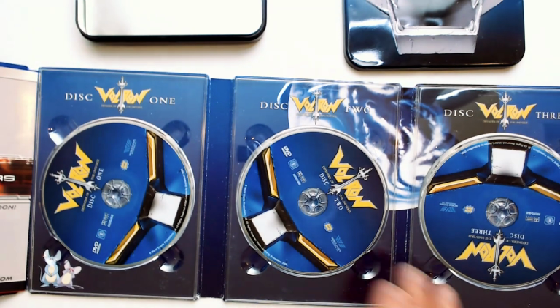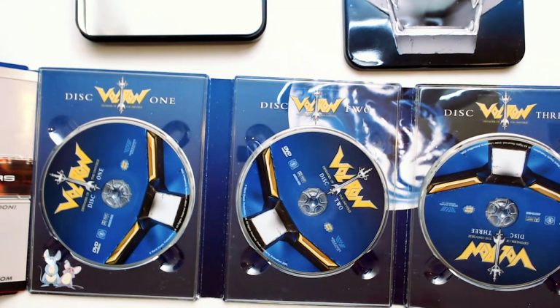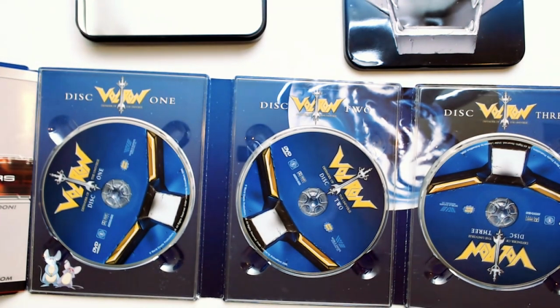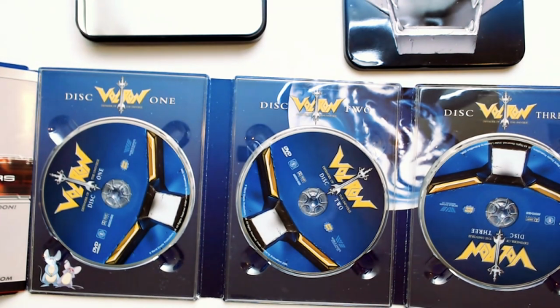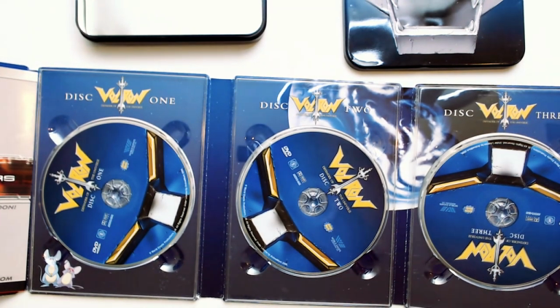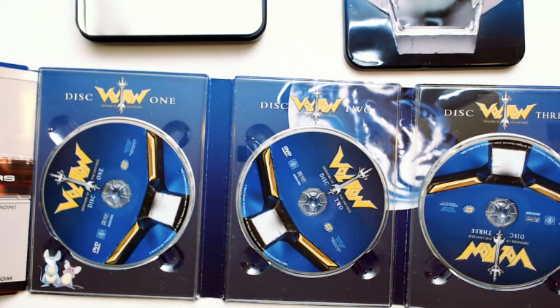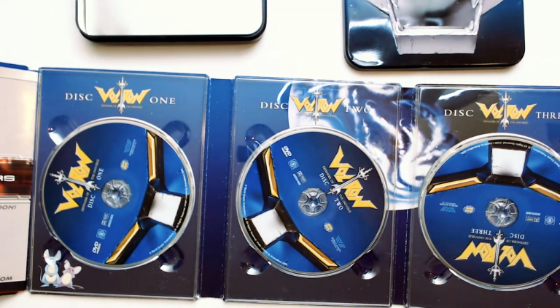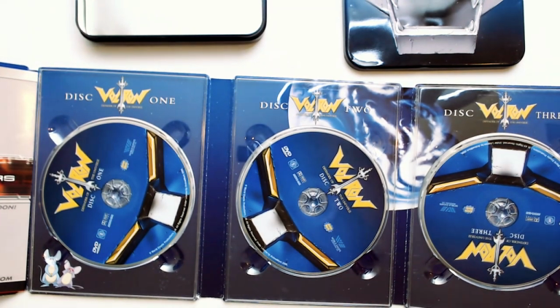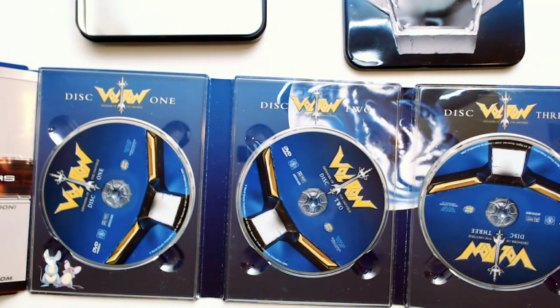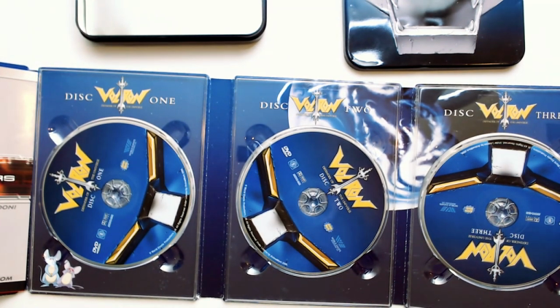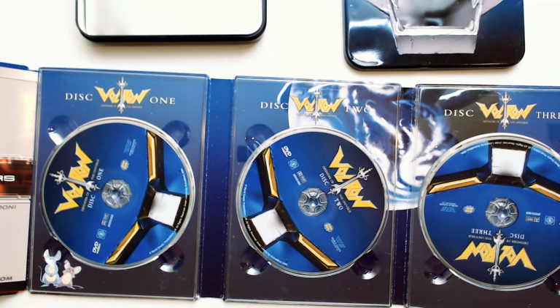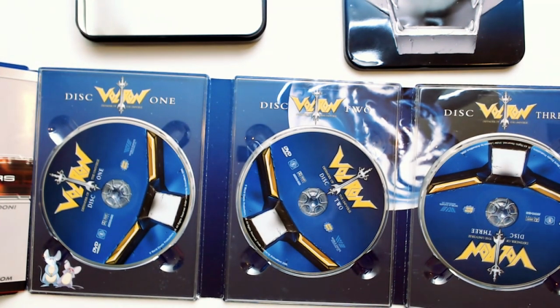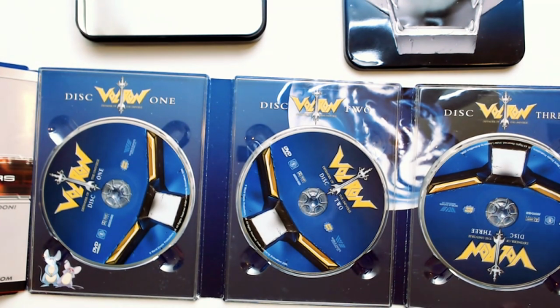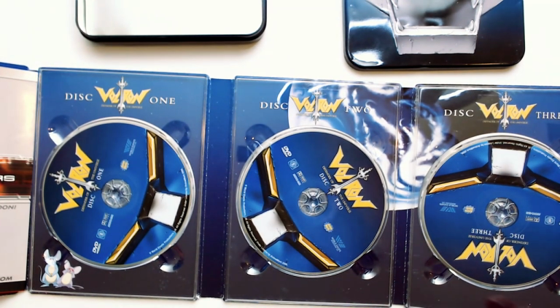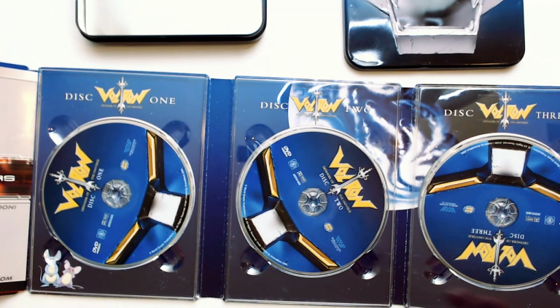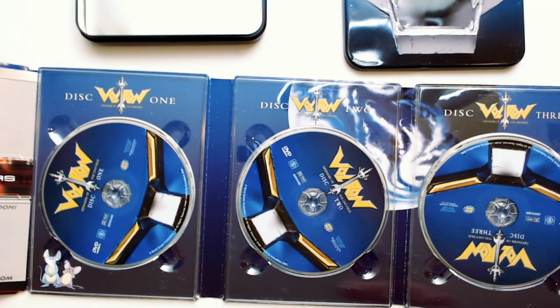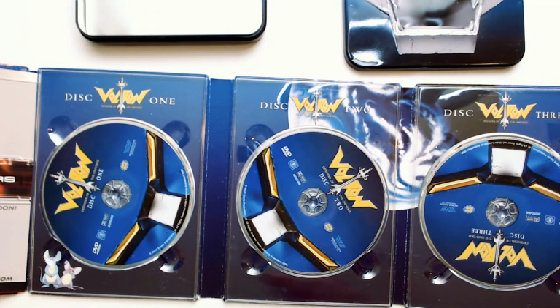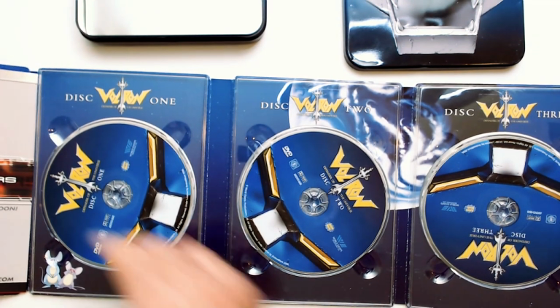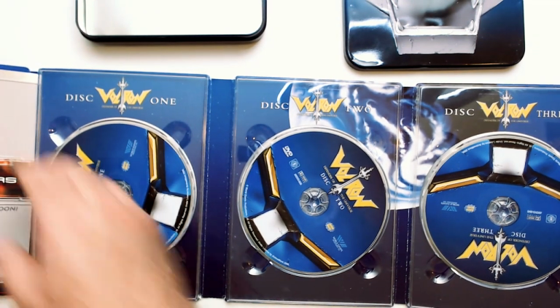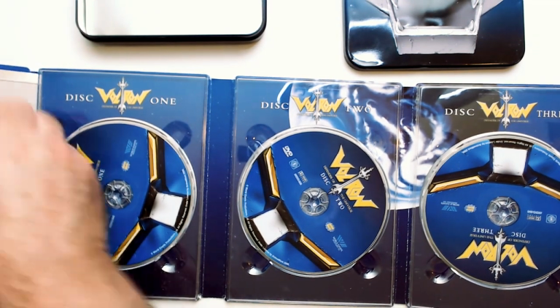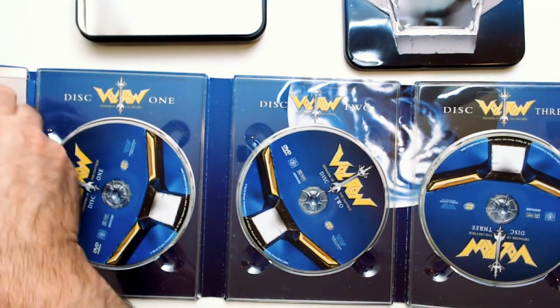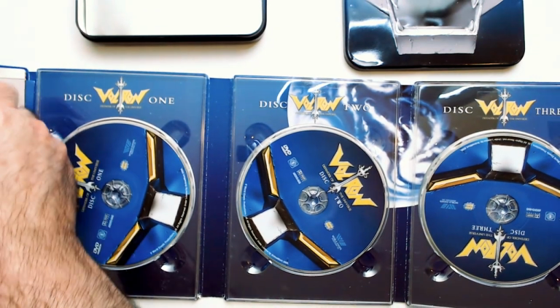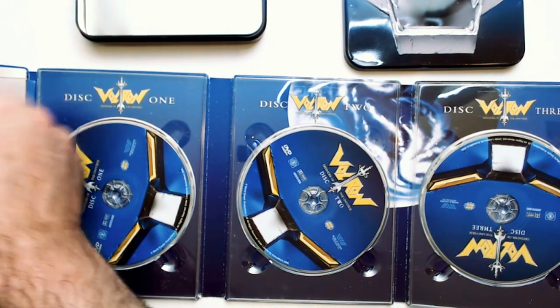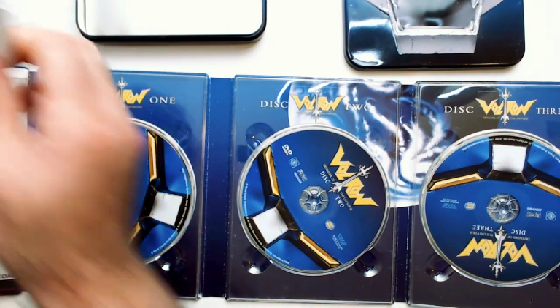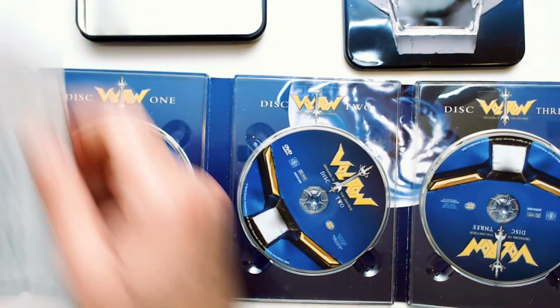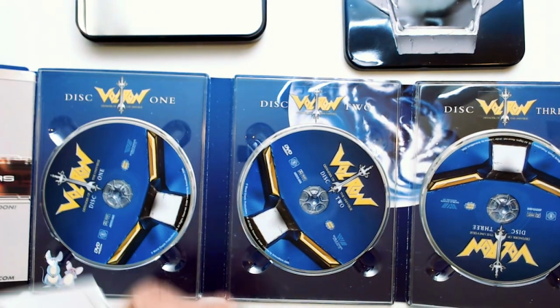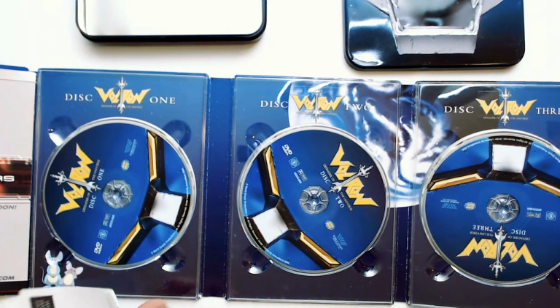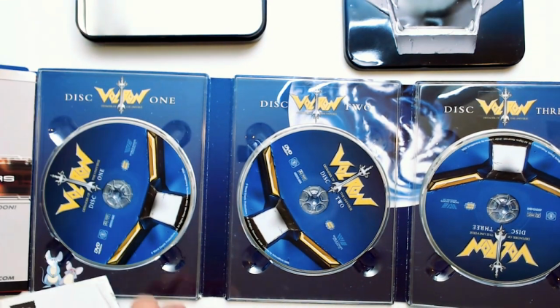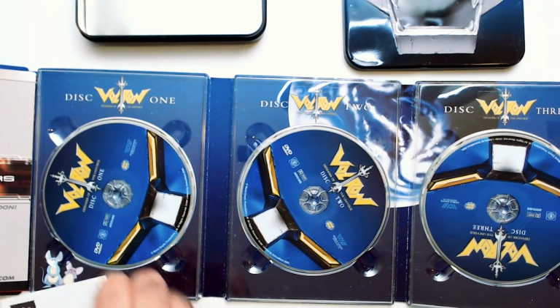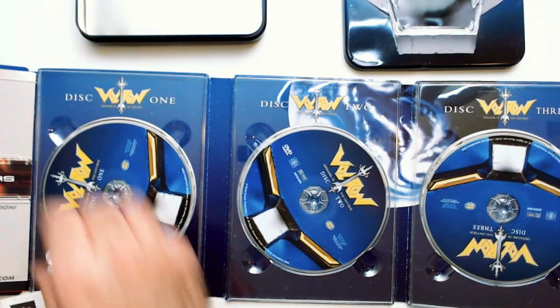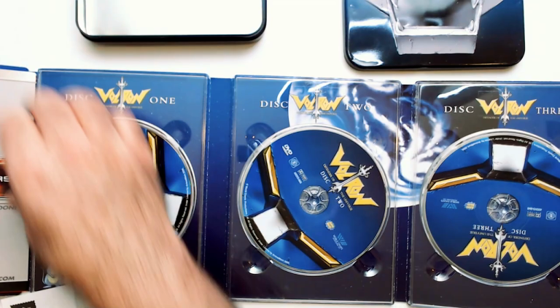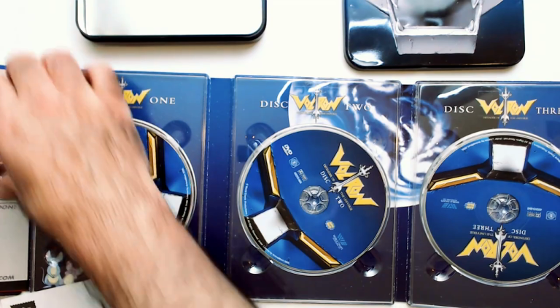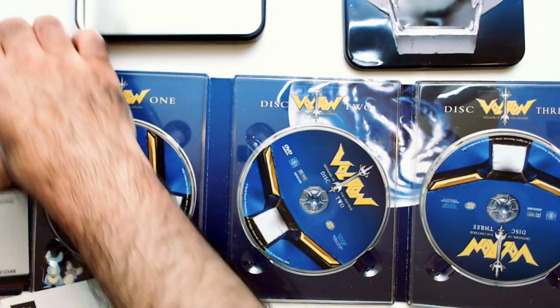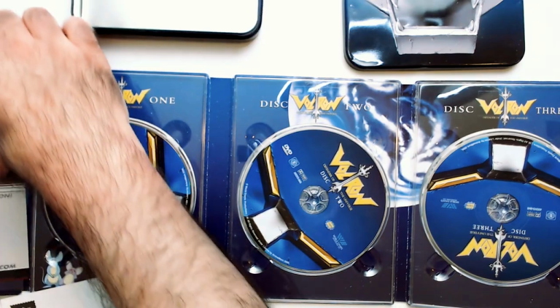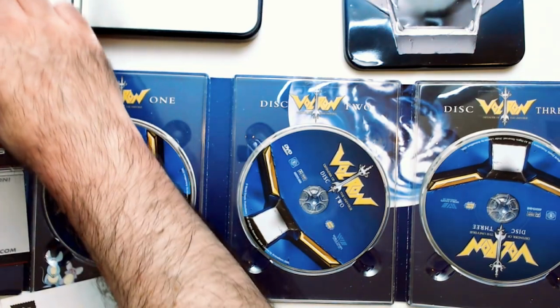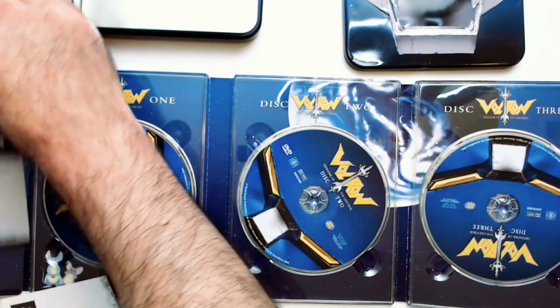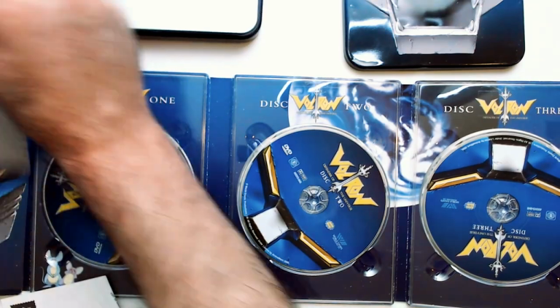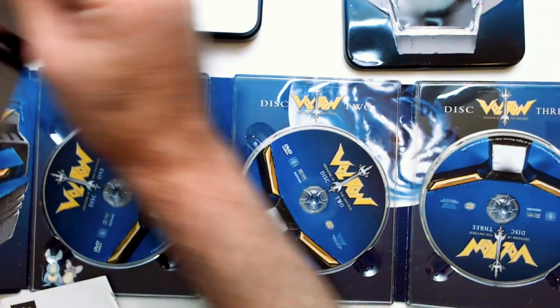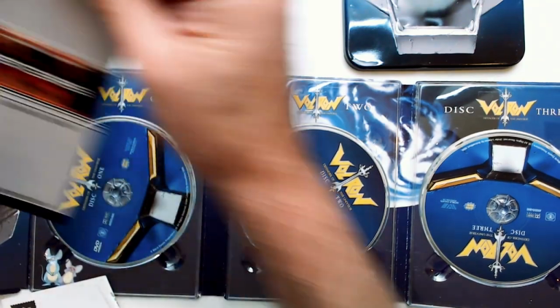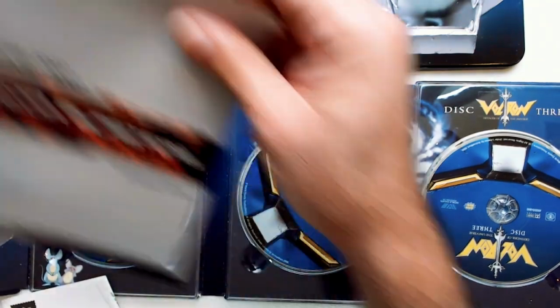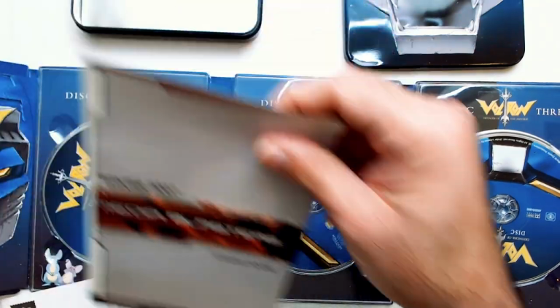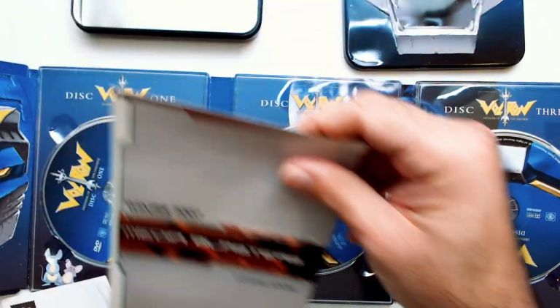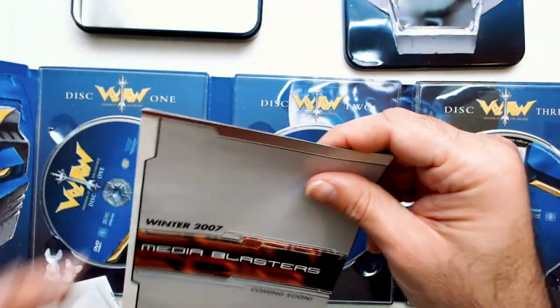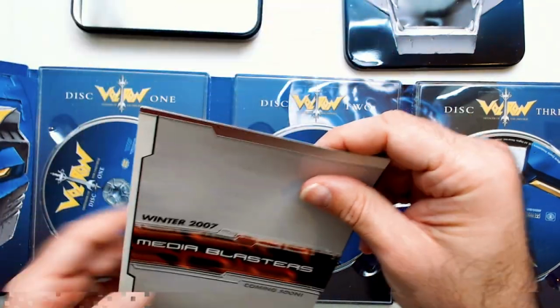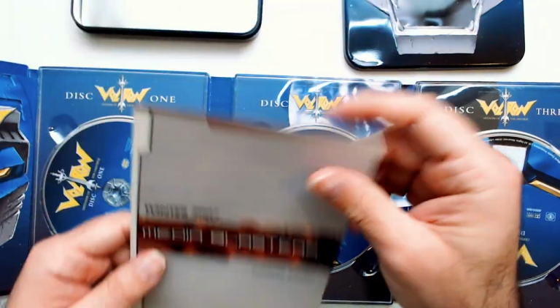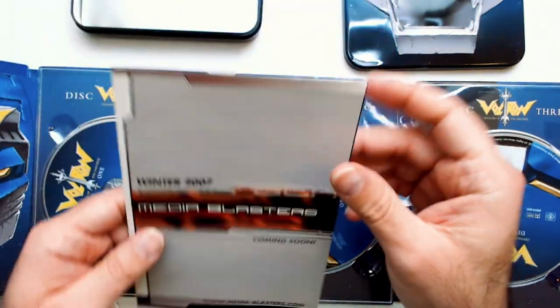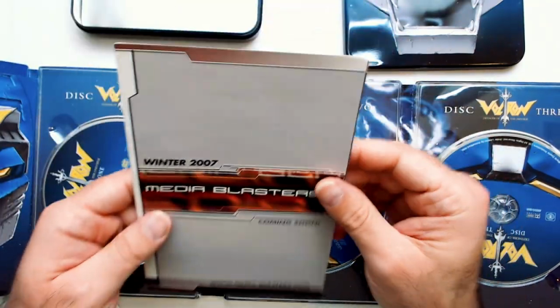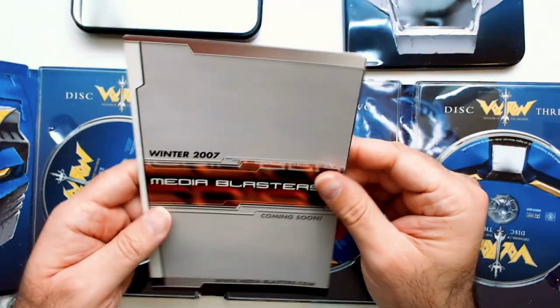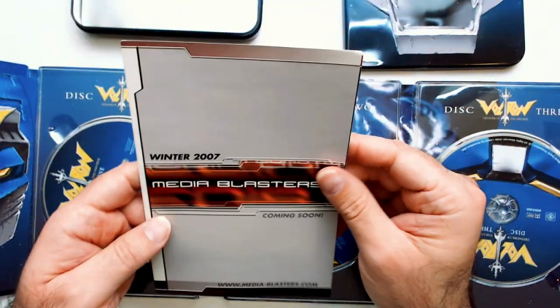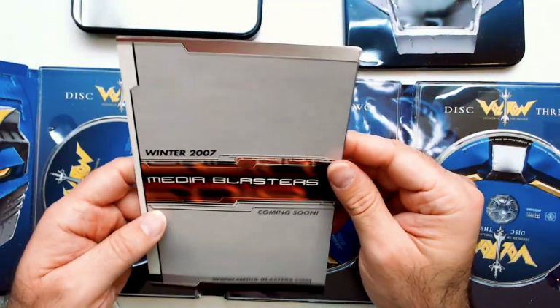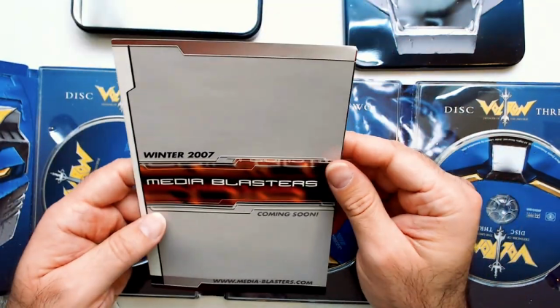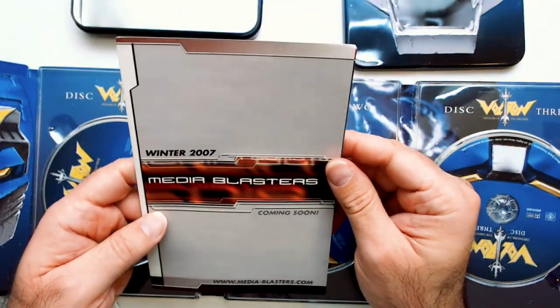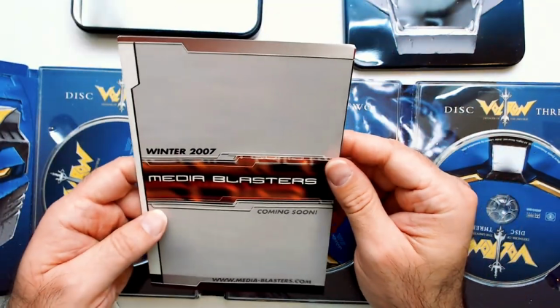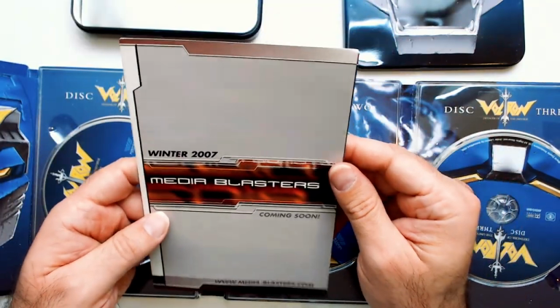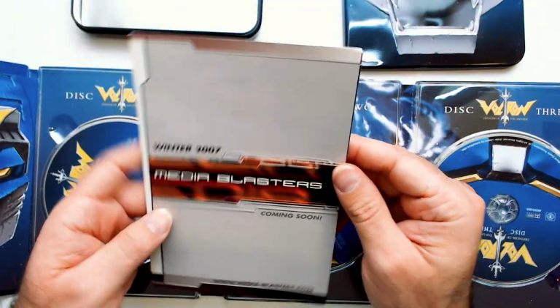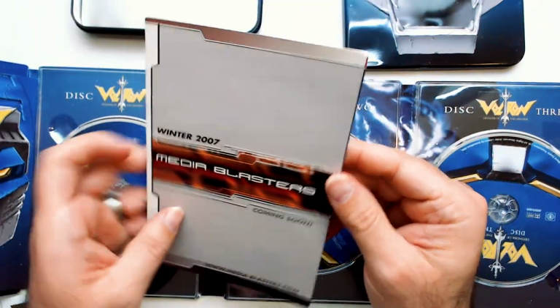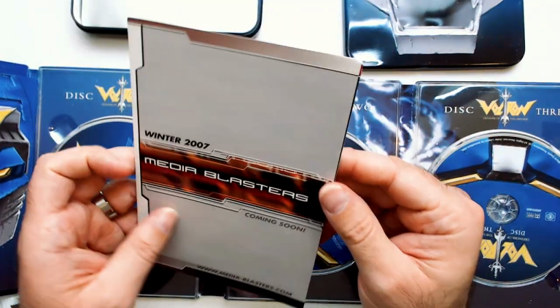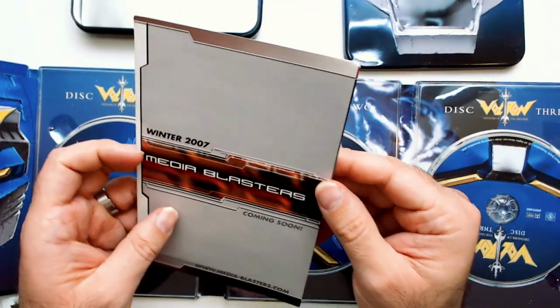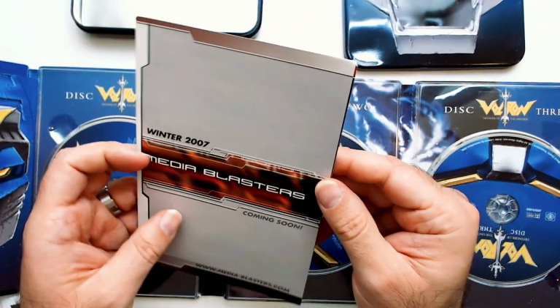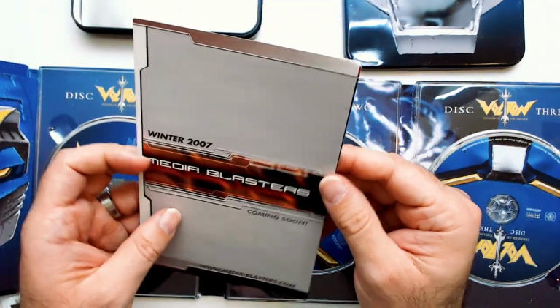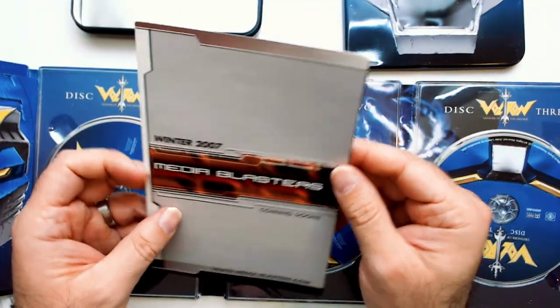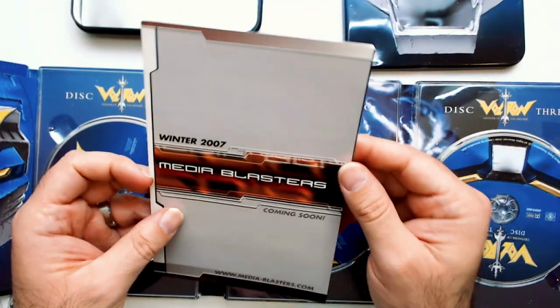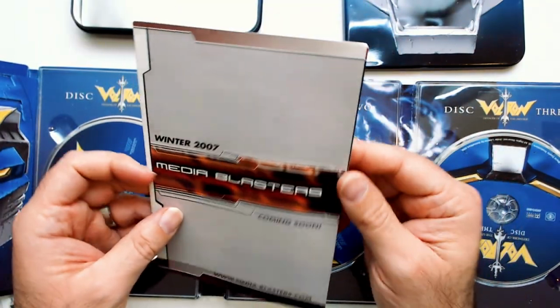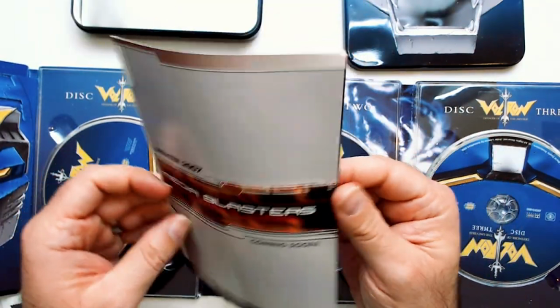DVDs were intact which is nice. What's this? Media Blasters coming soon. 2007.